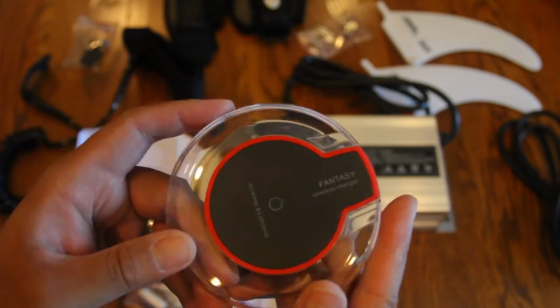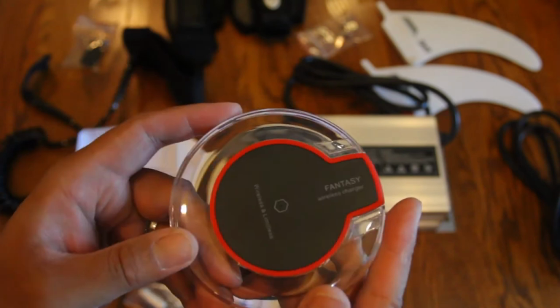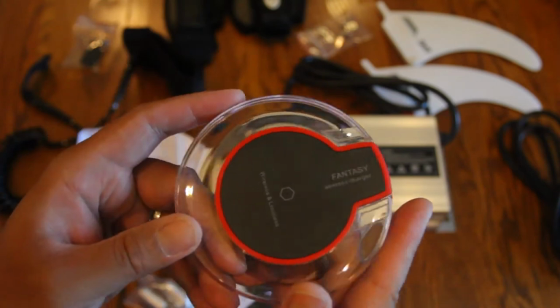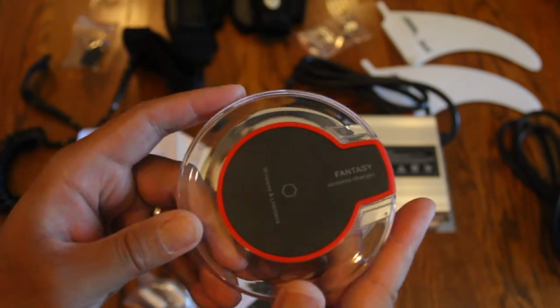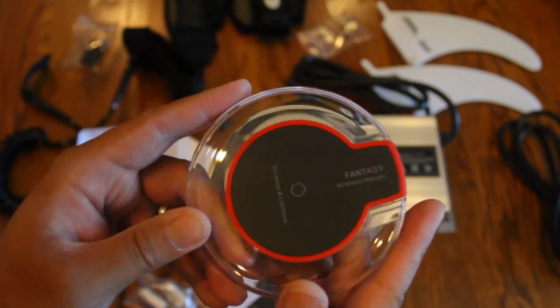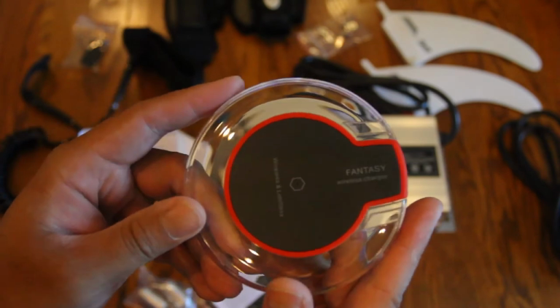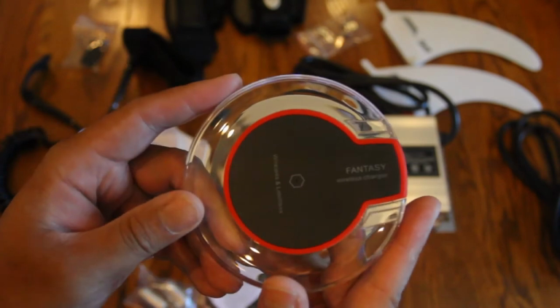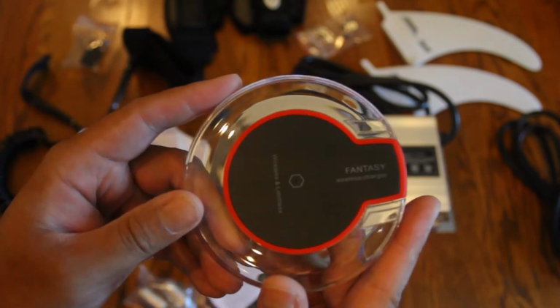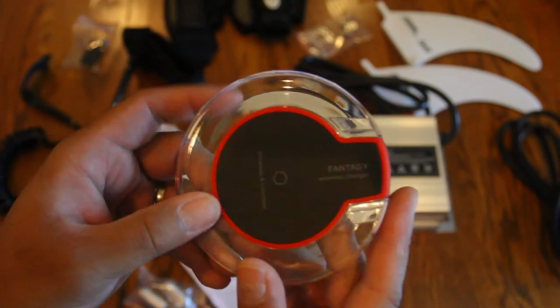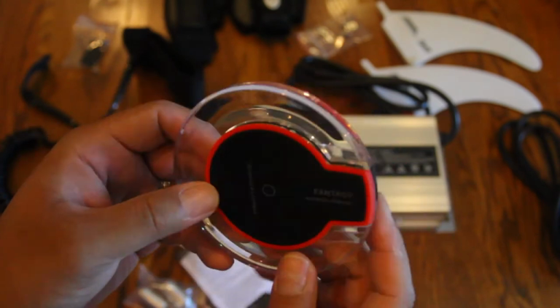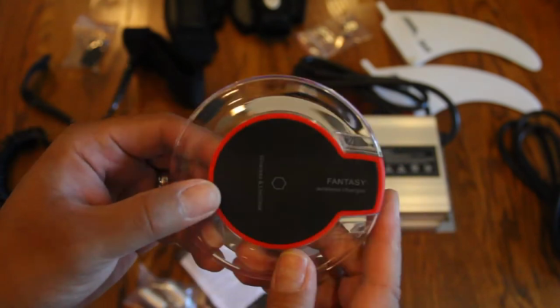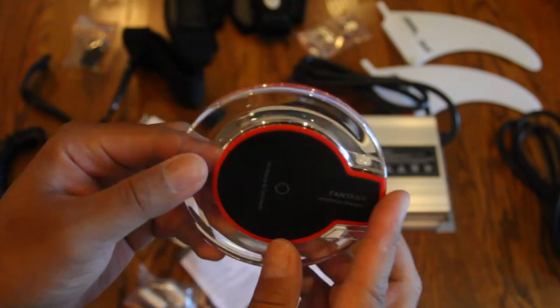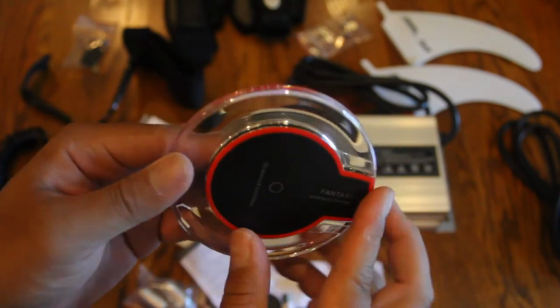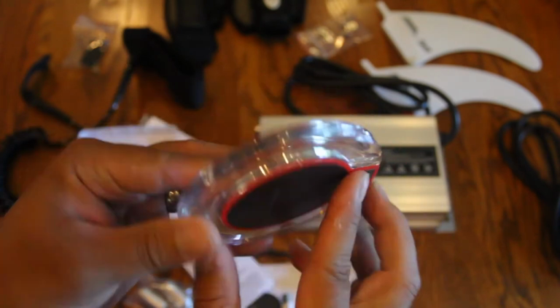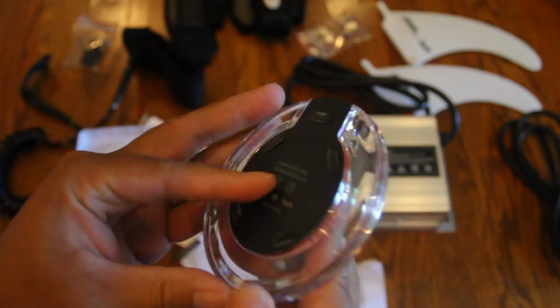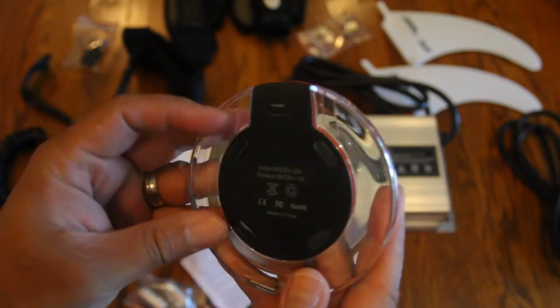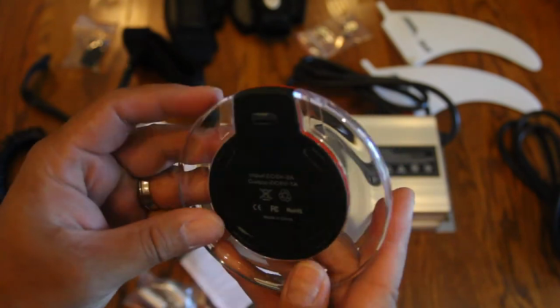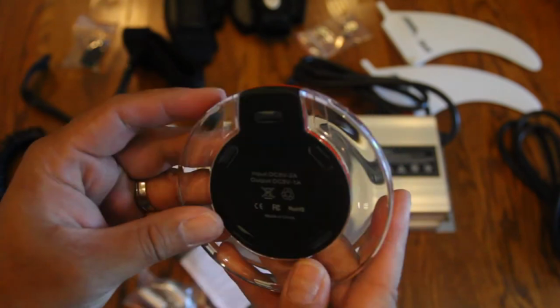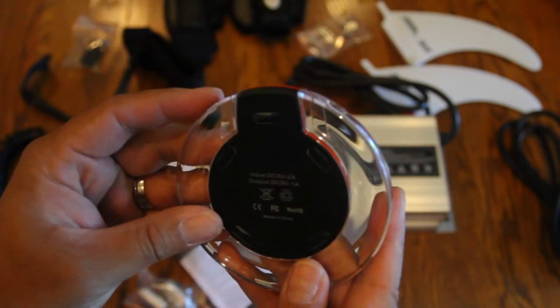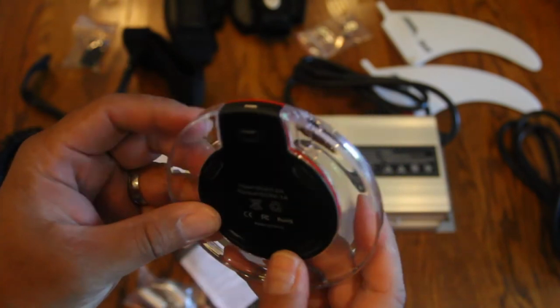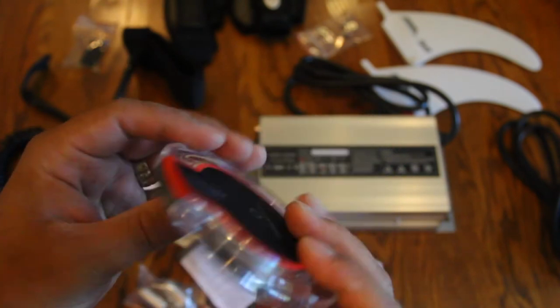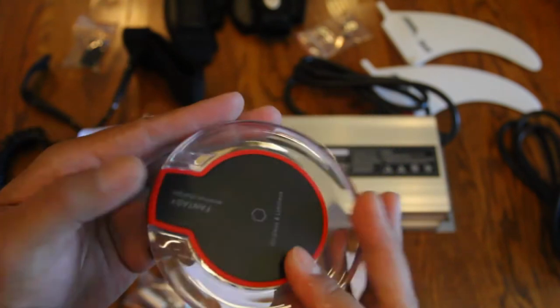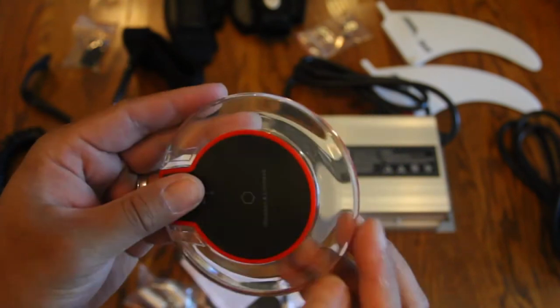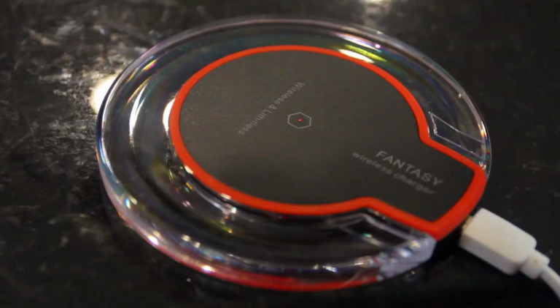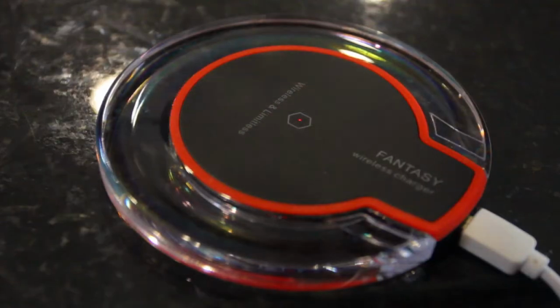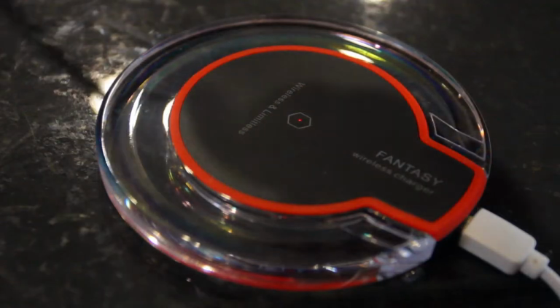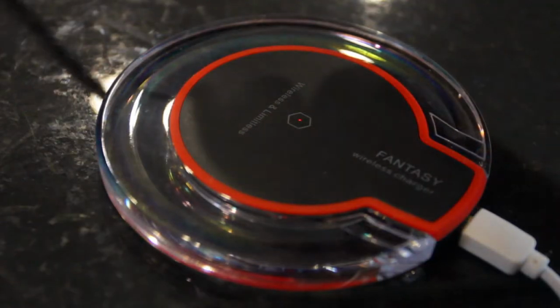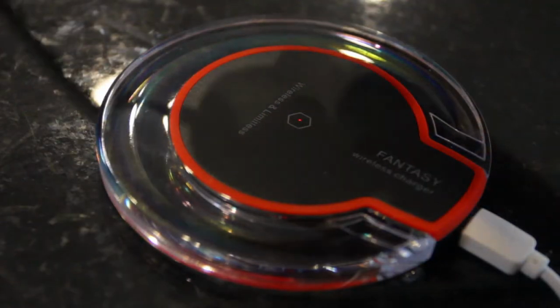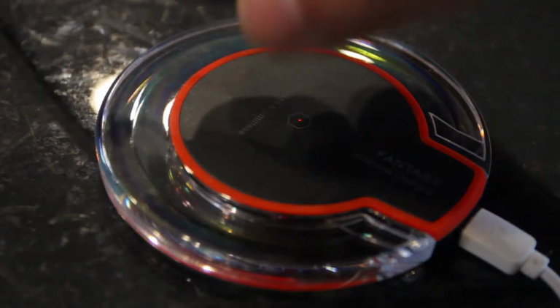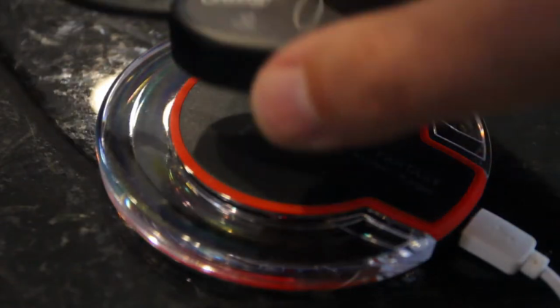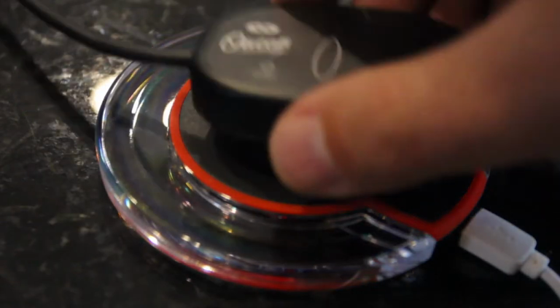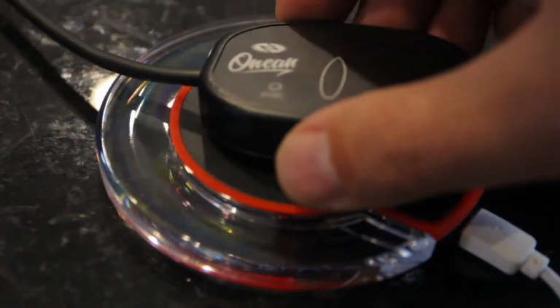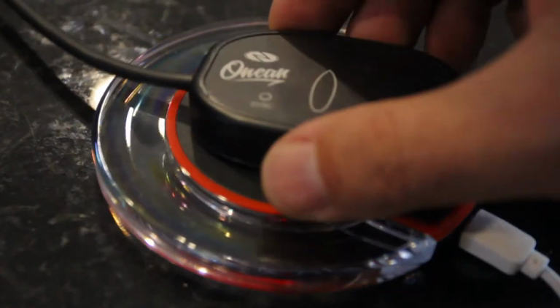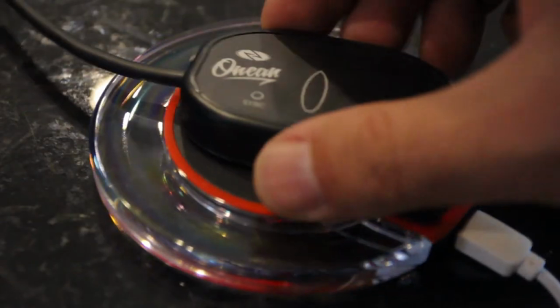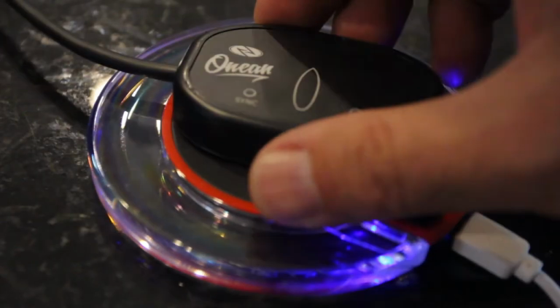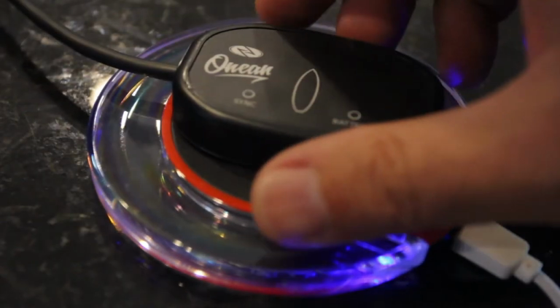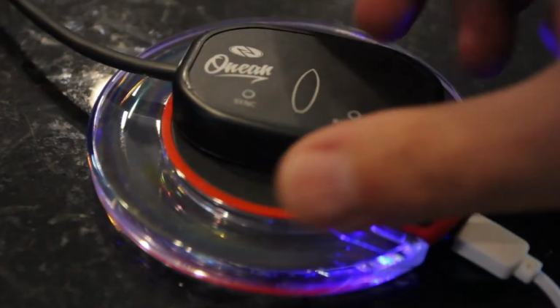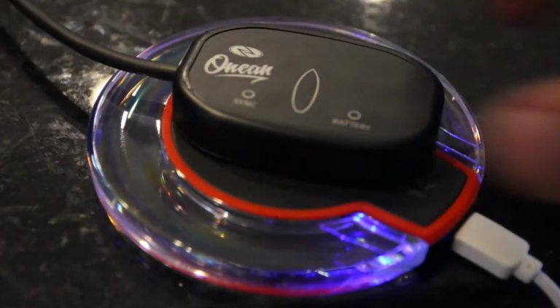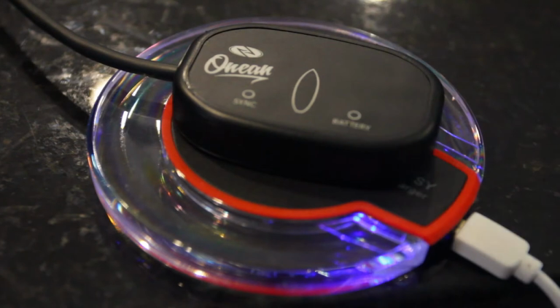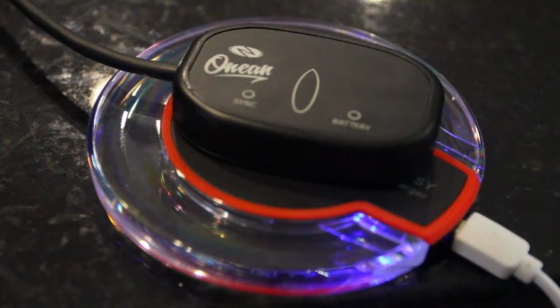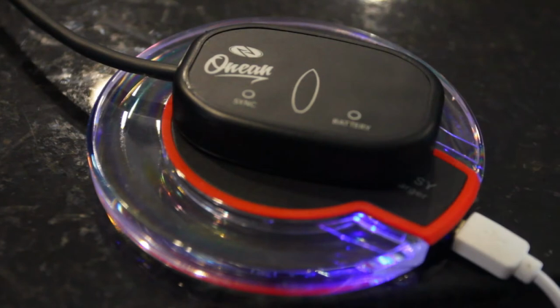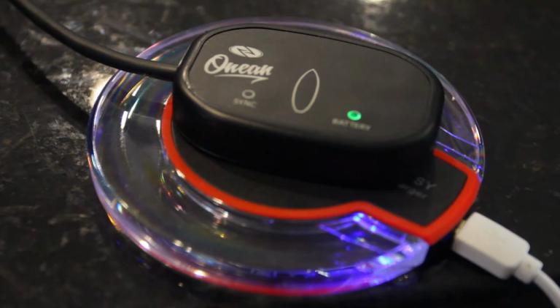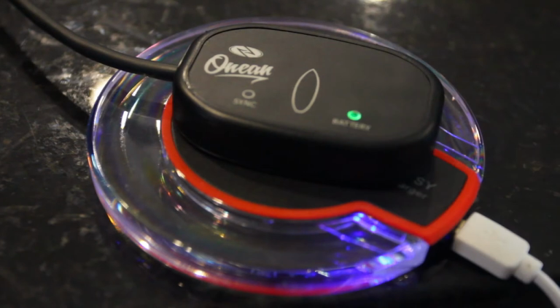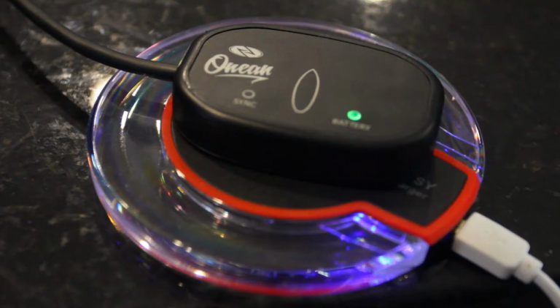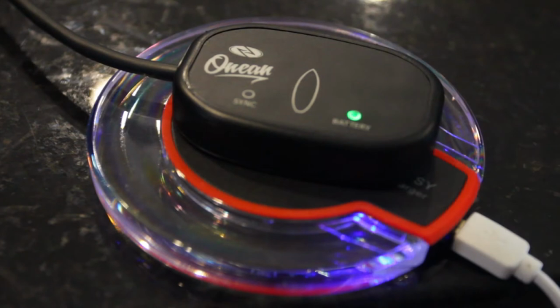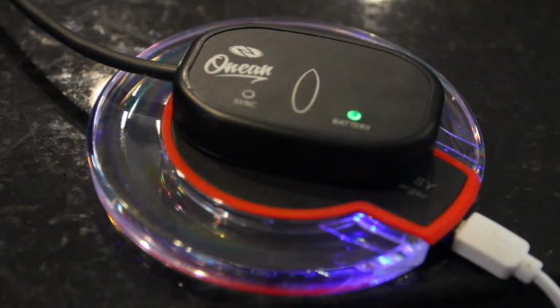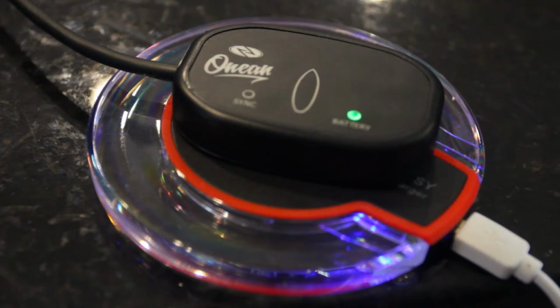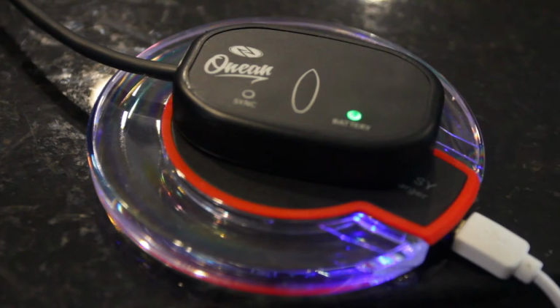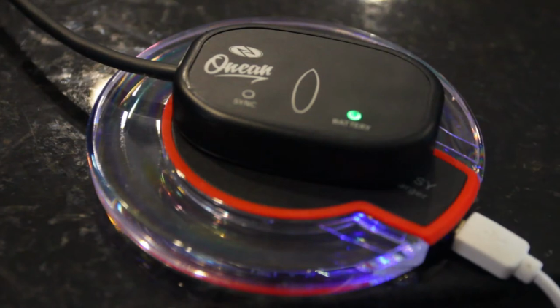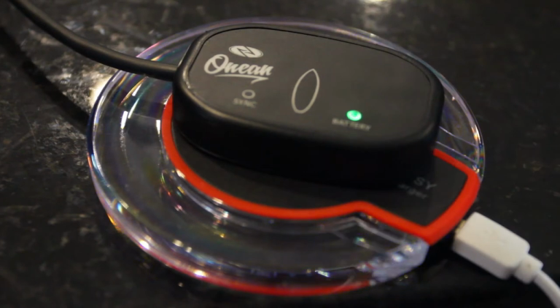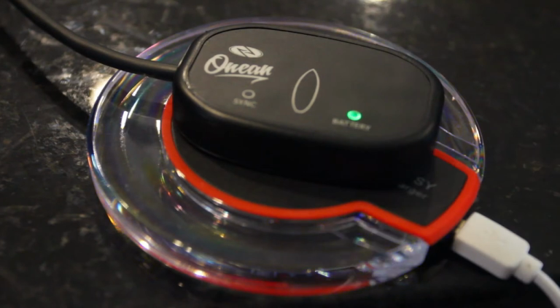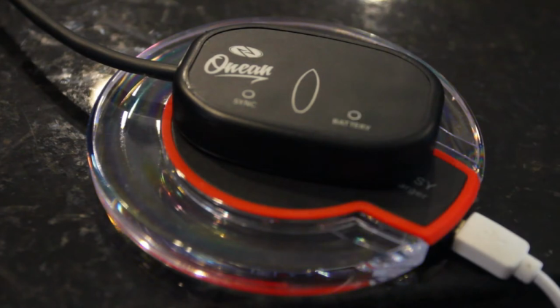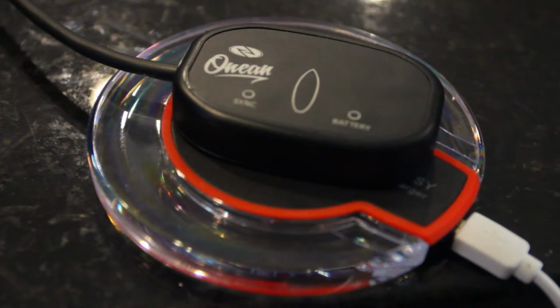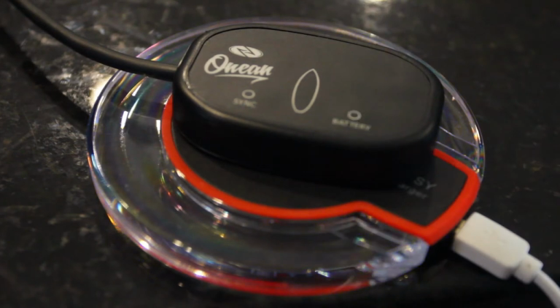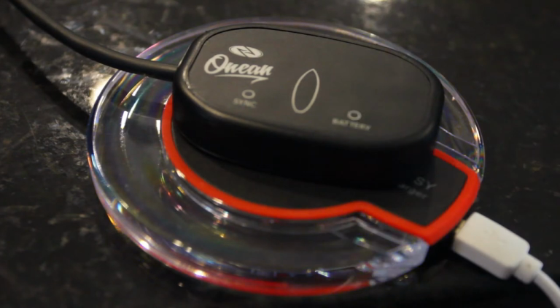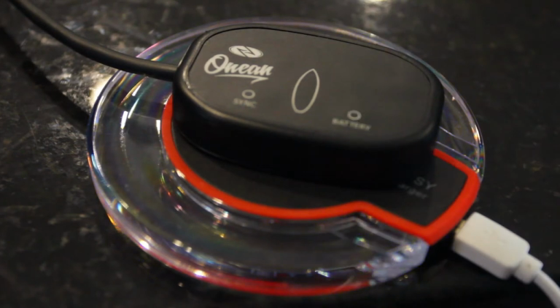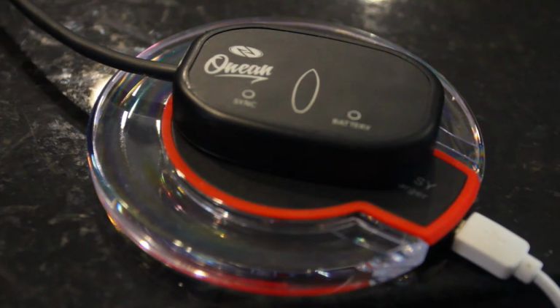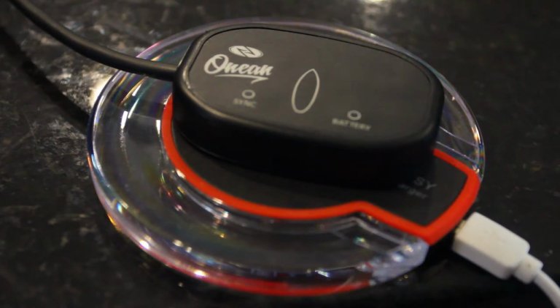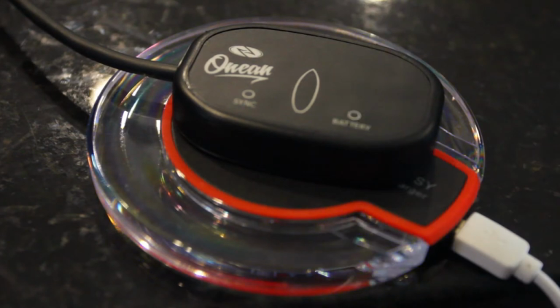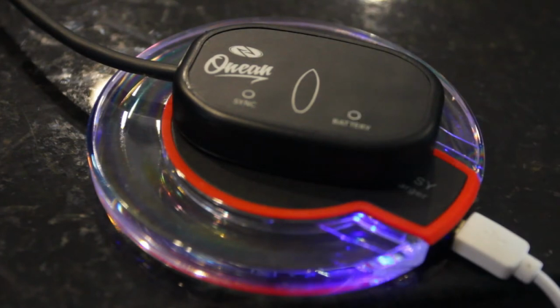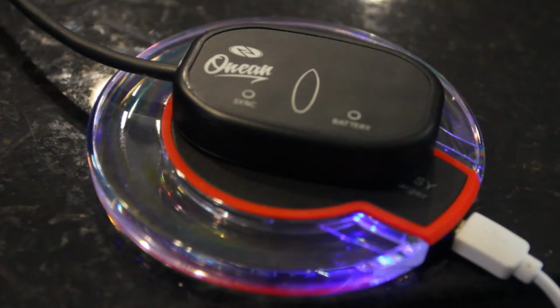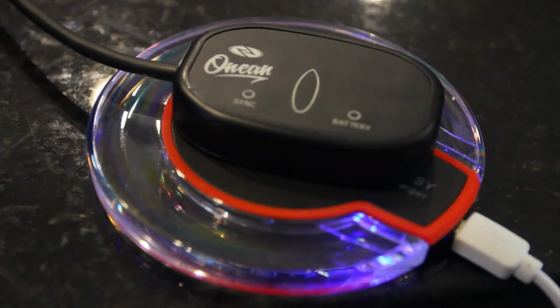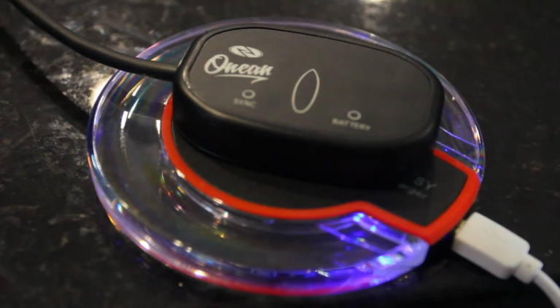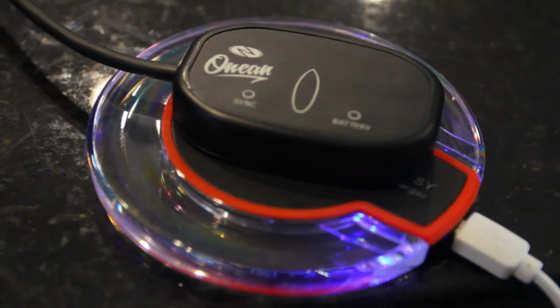Setup was simple. Just plug the charger in, then put the display part of the controller on the plate and you are good to go.